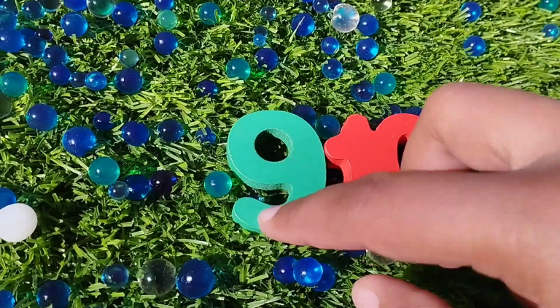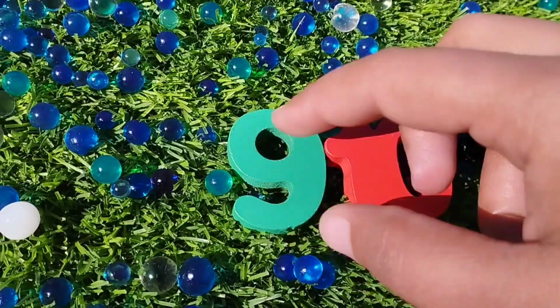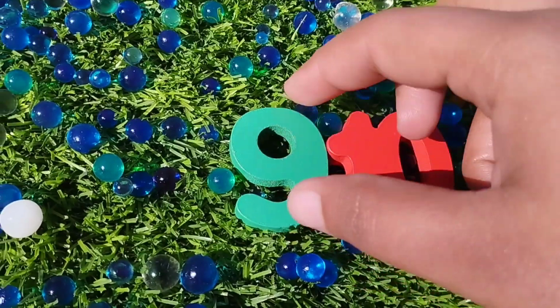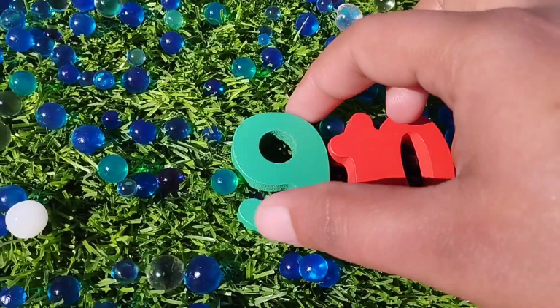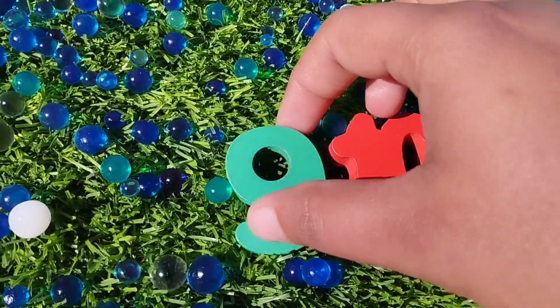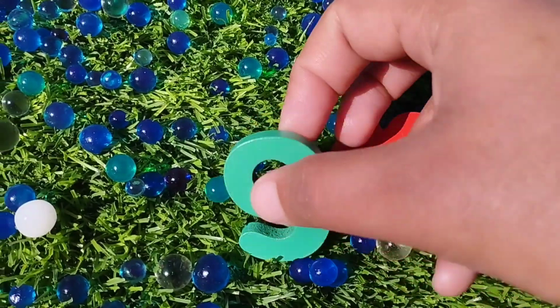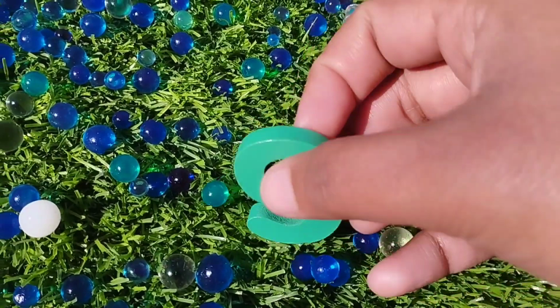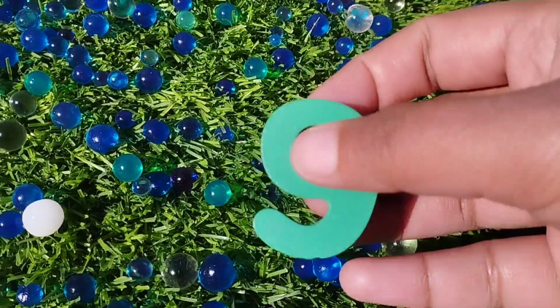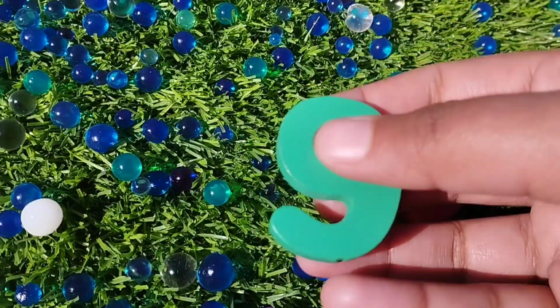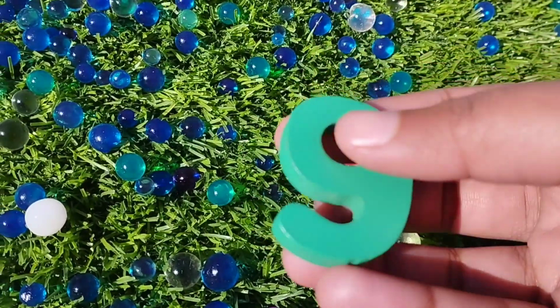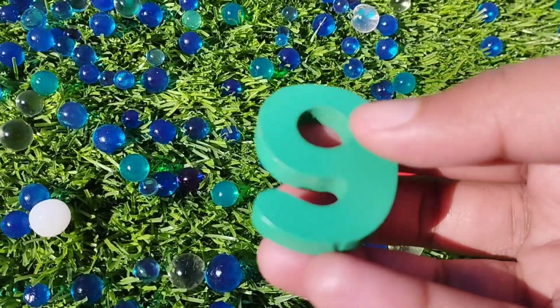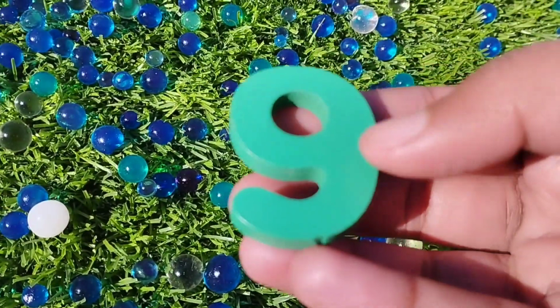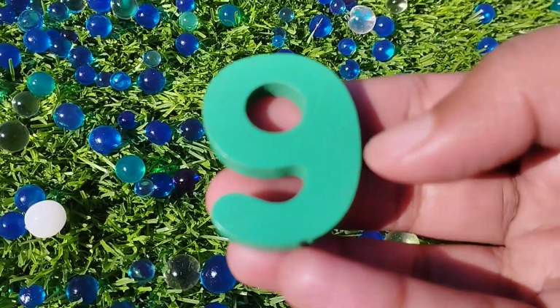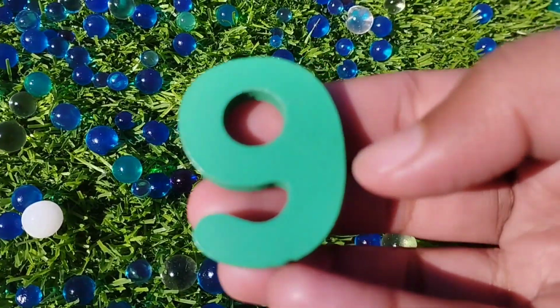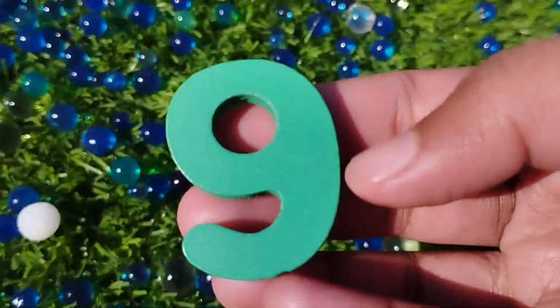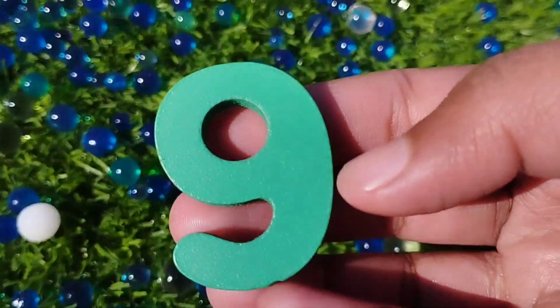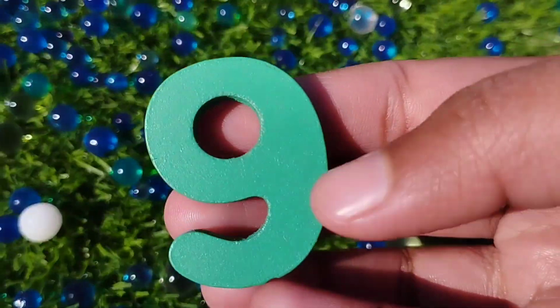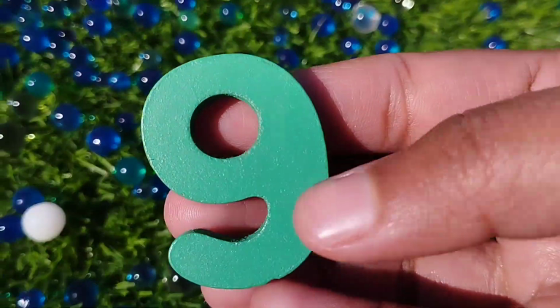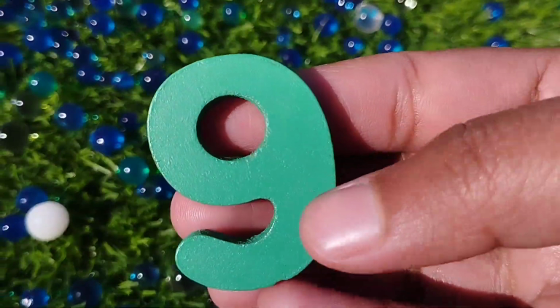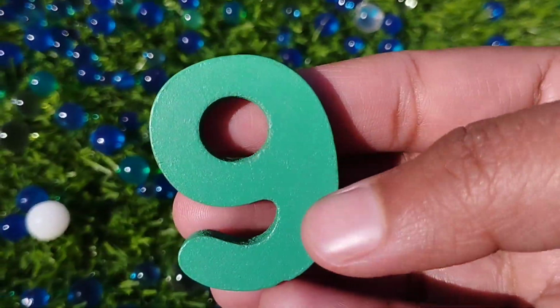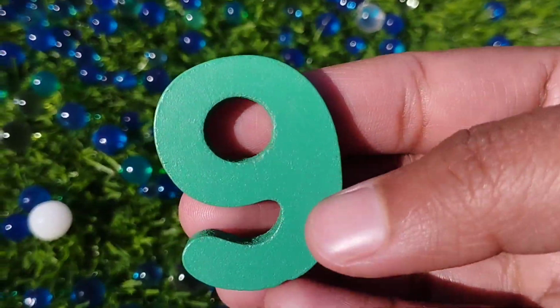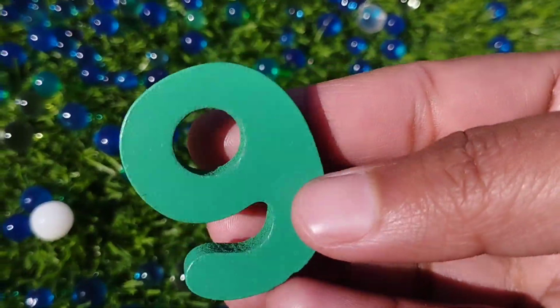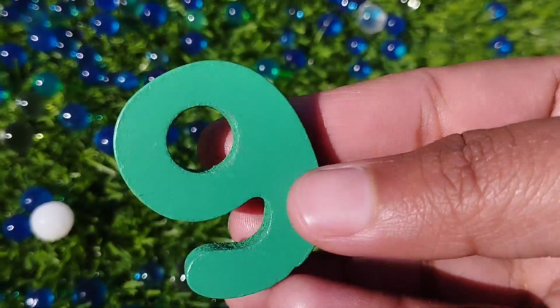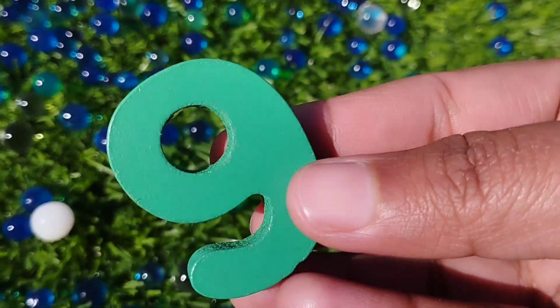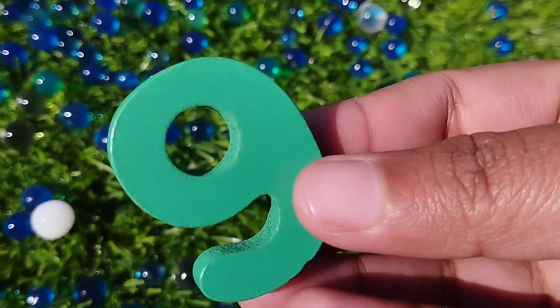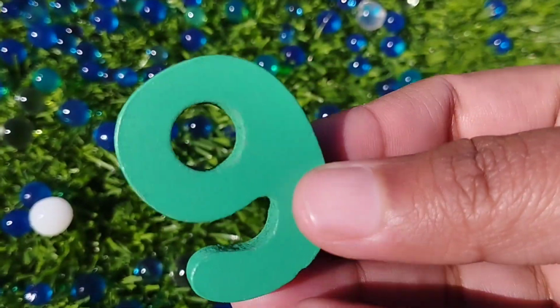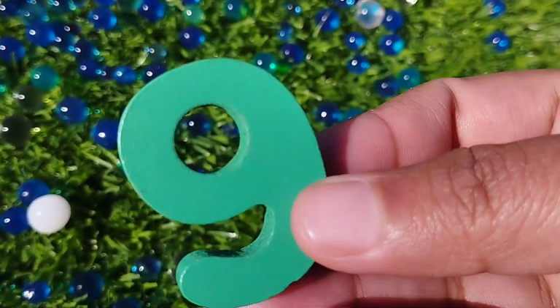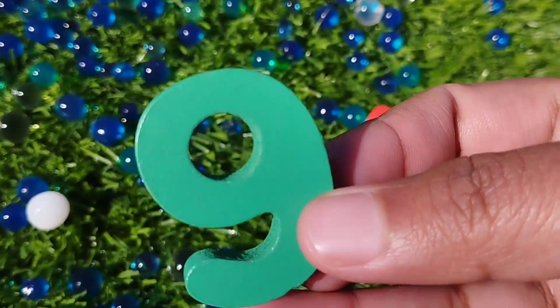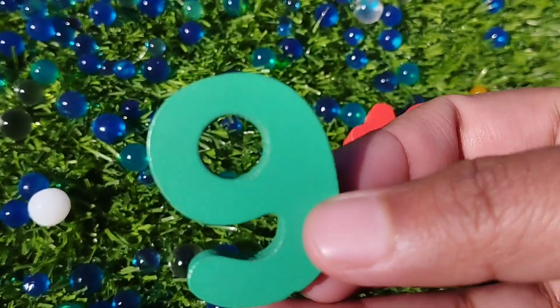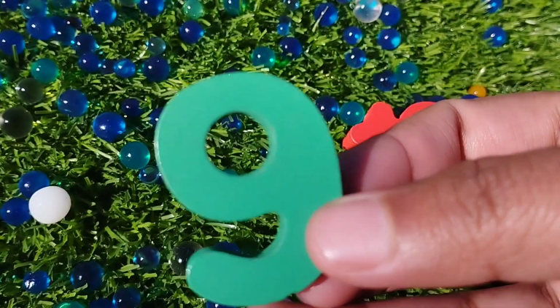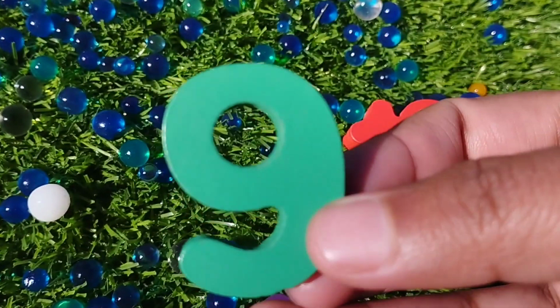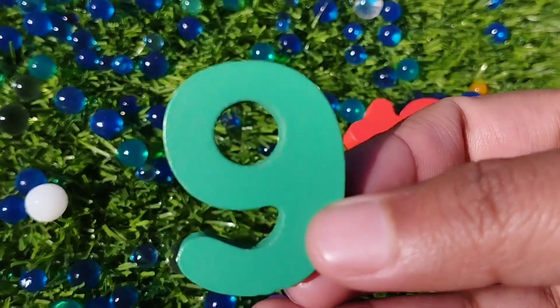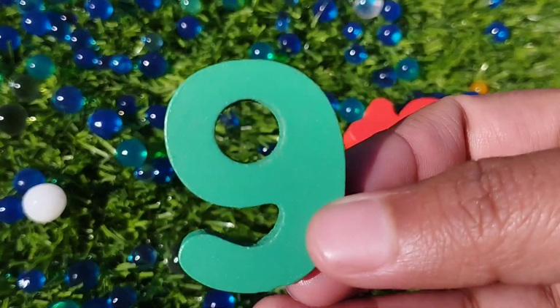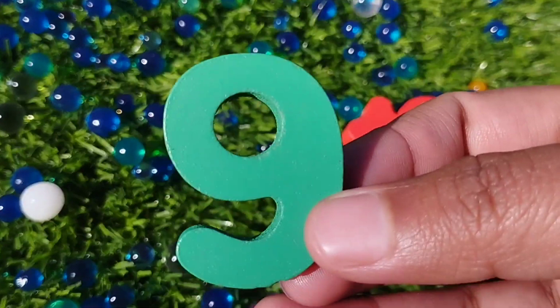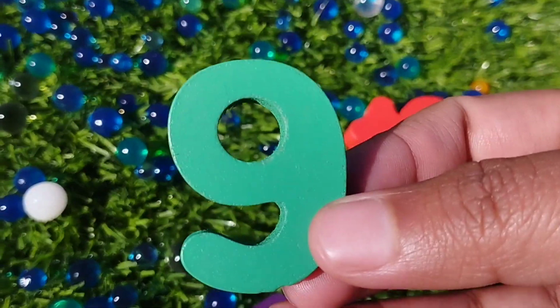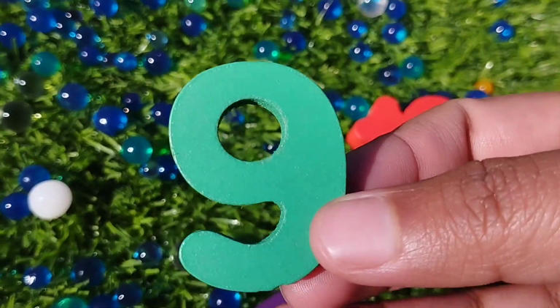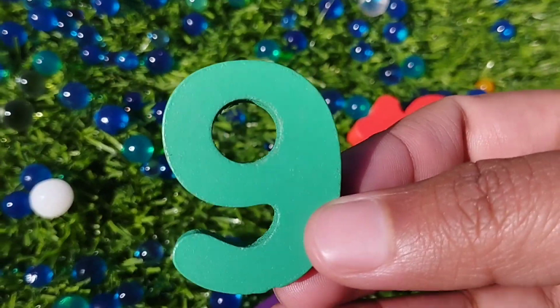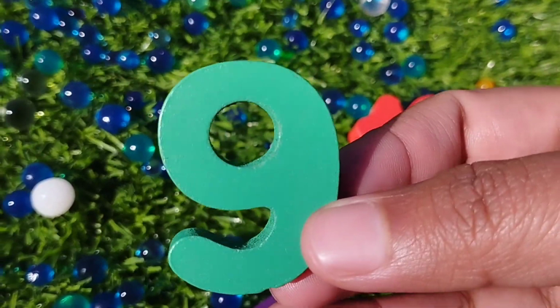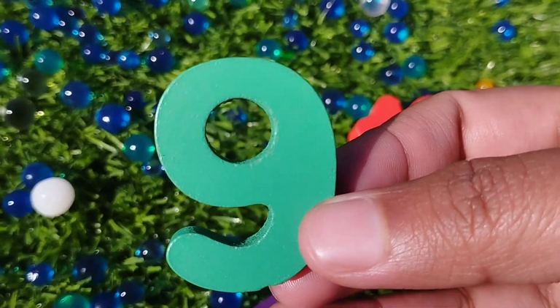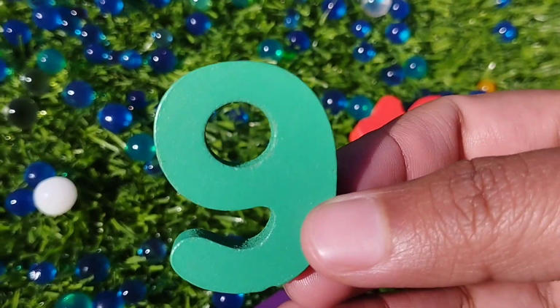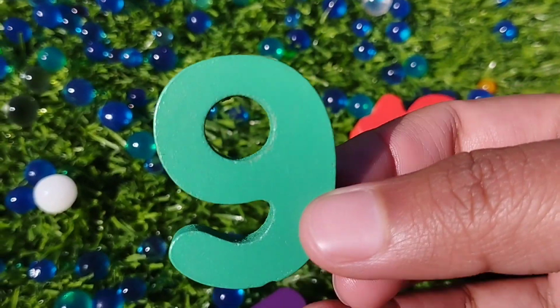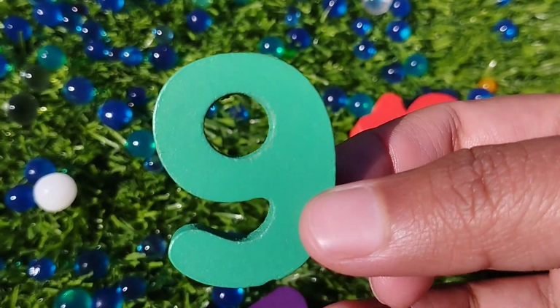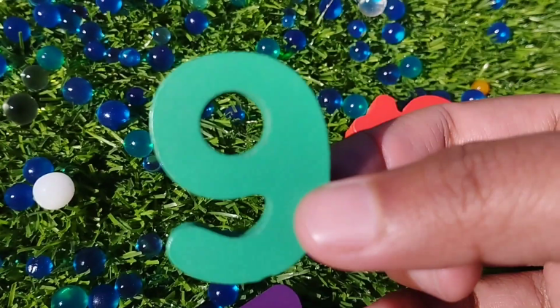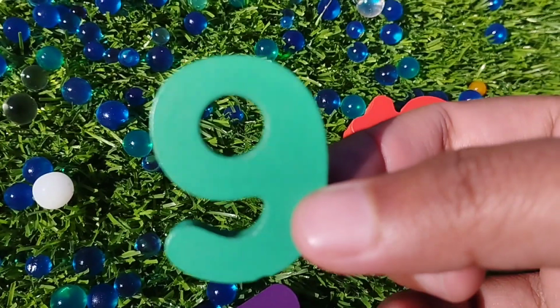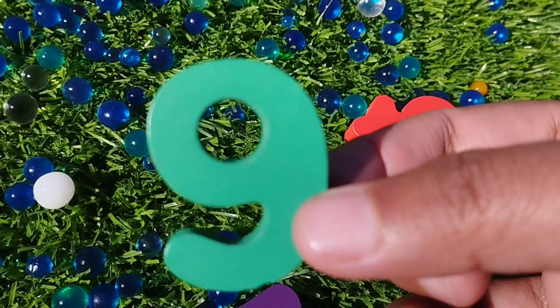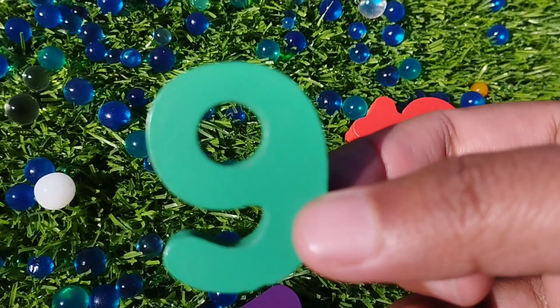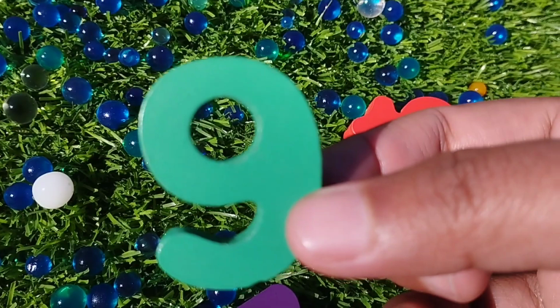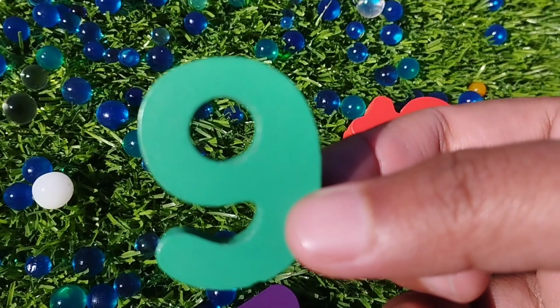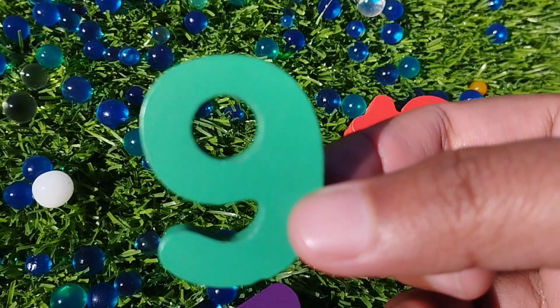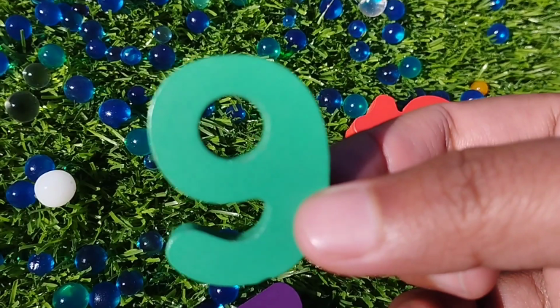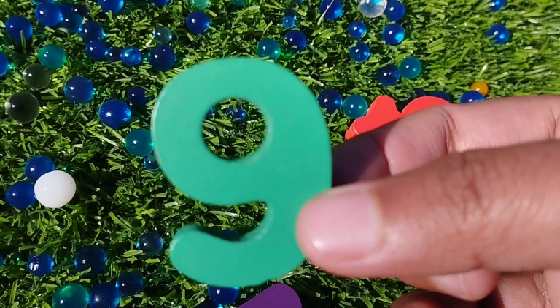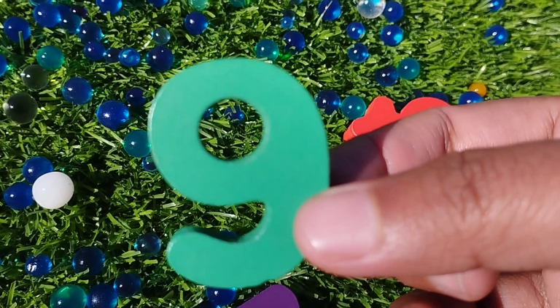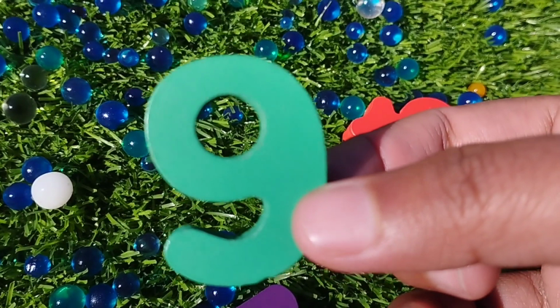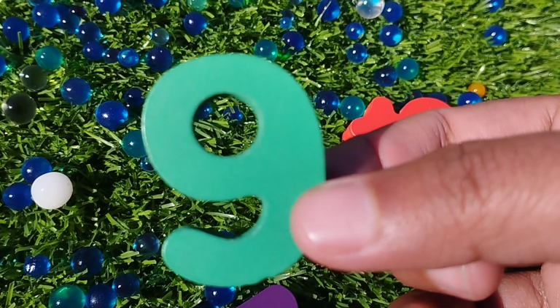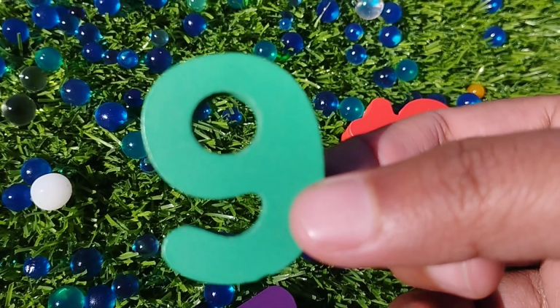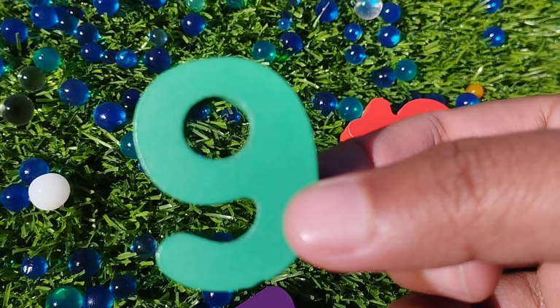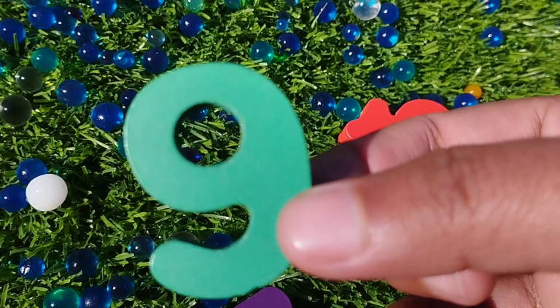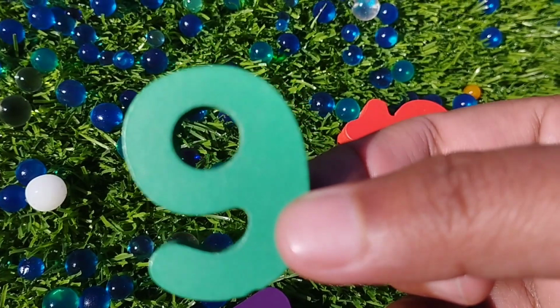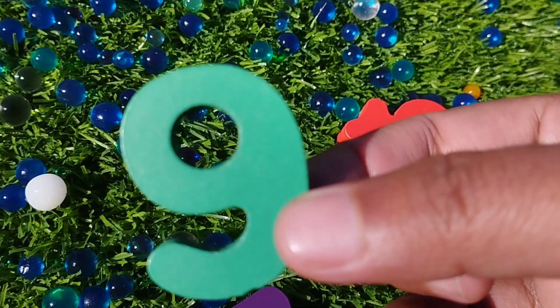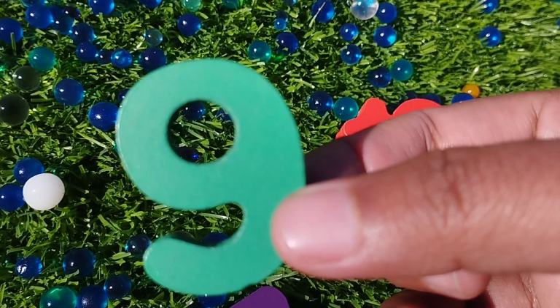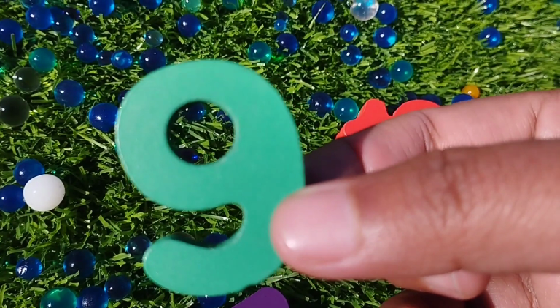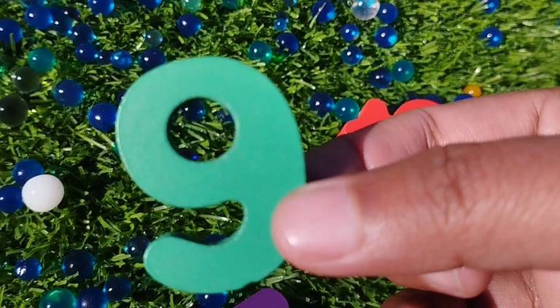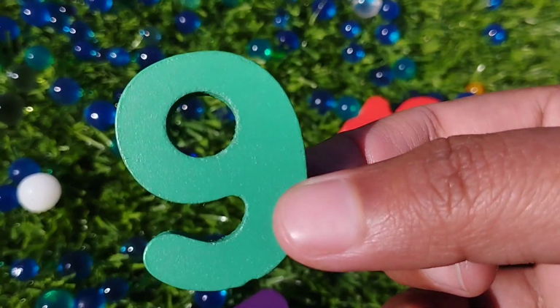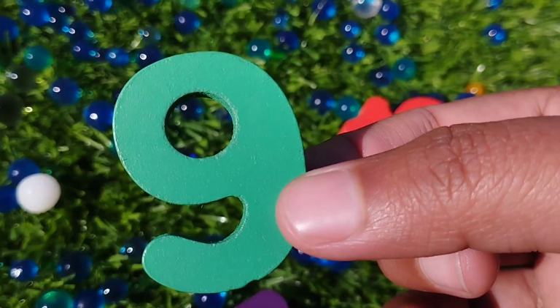The next number is number 9. This is number 9.